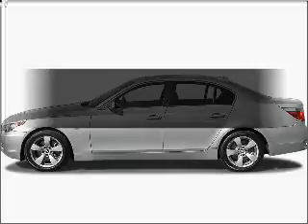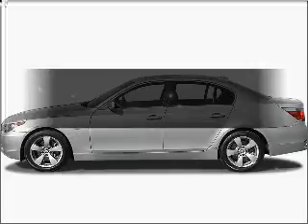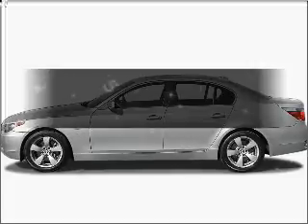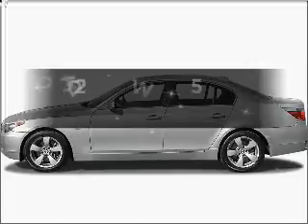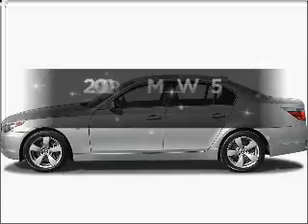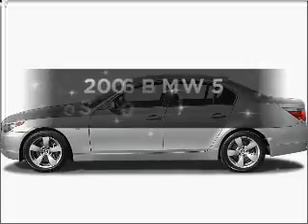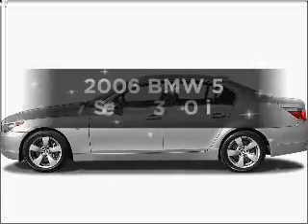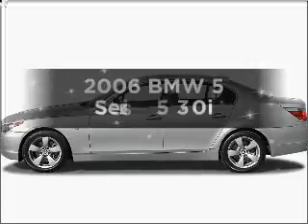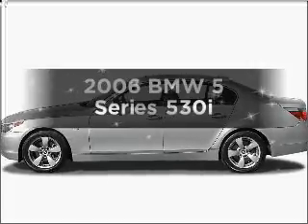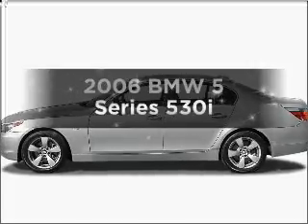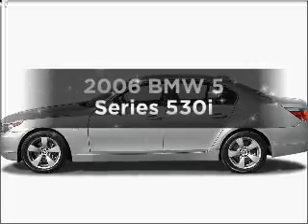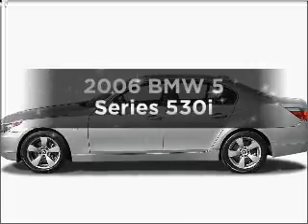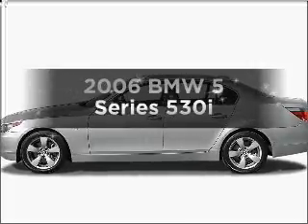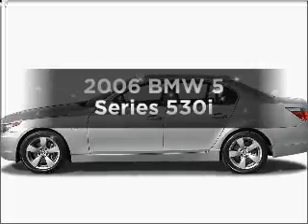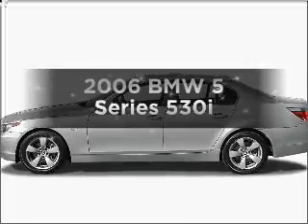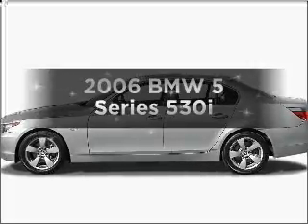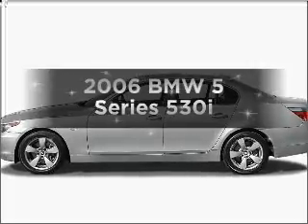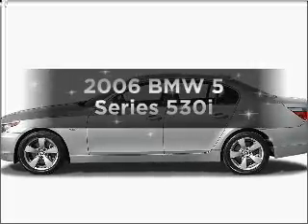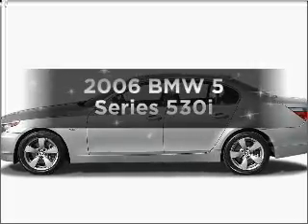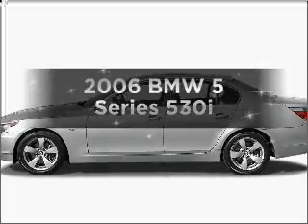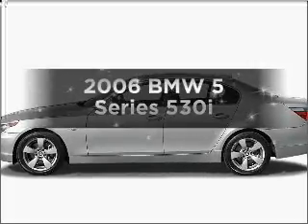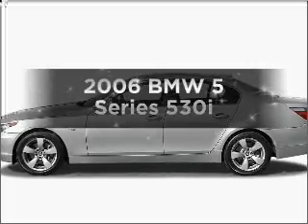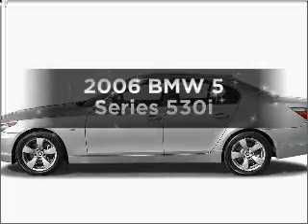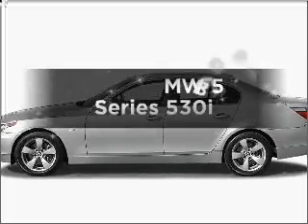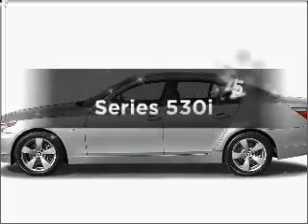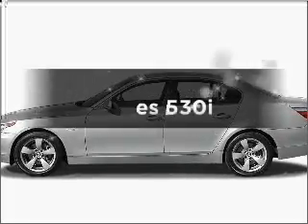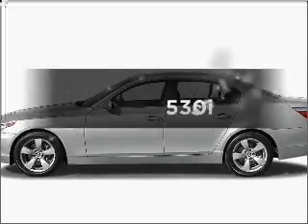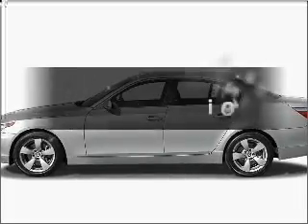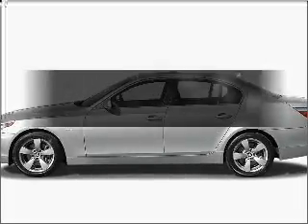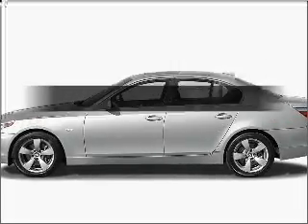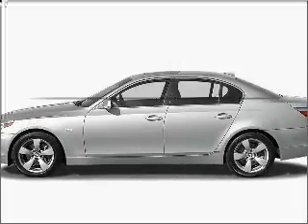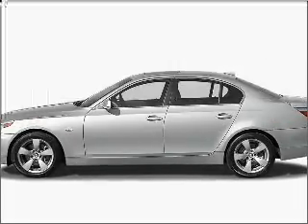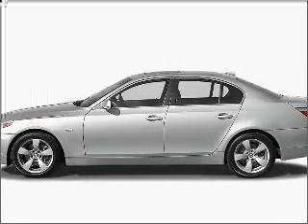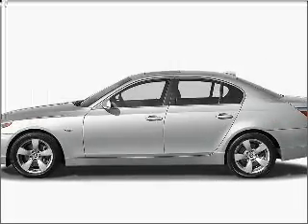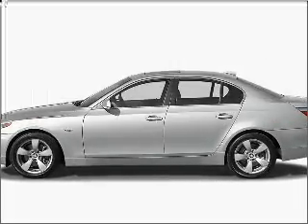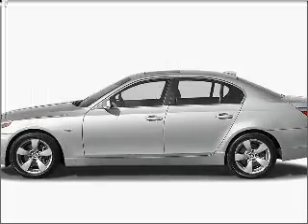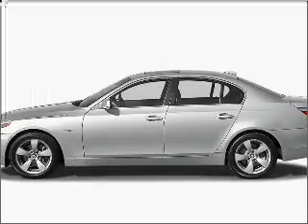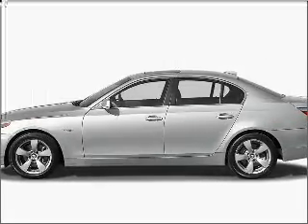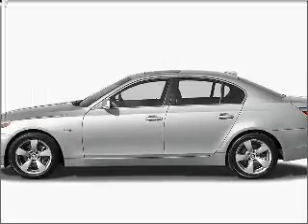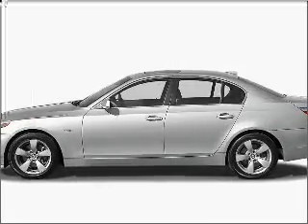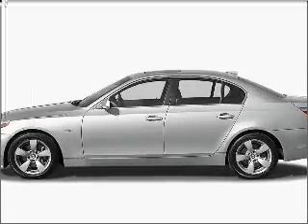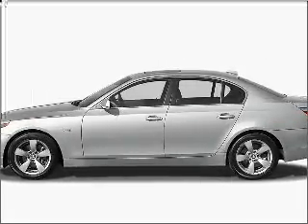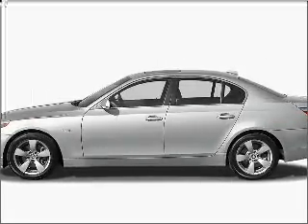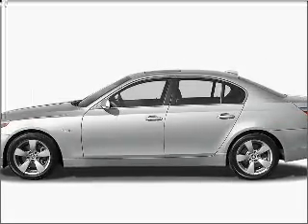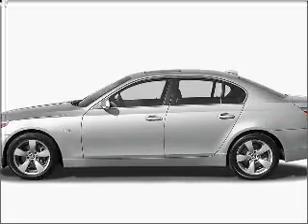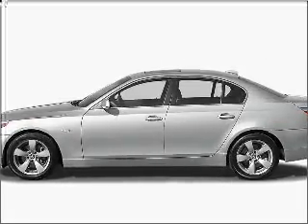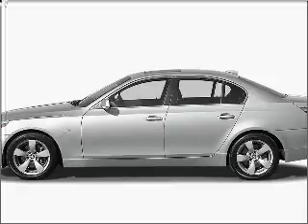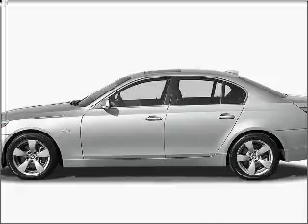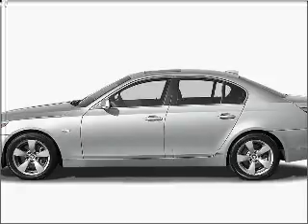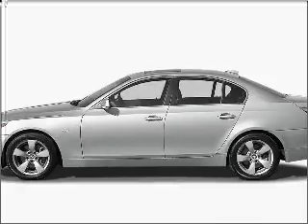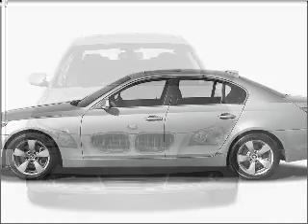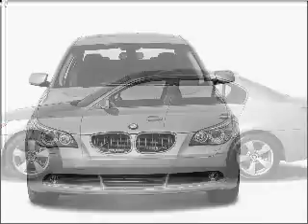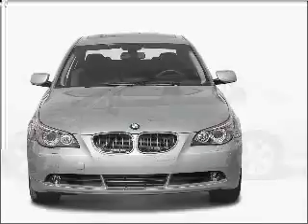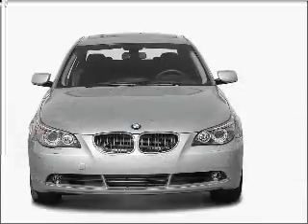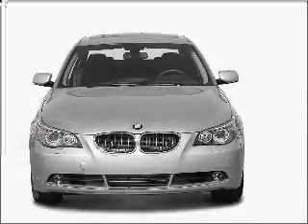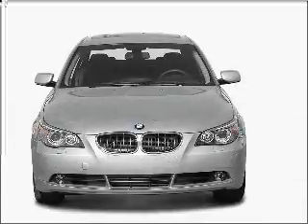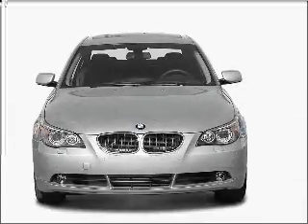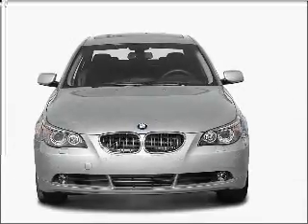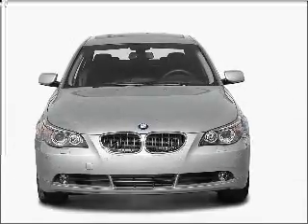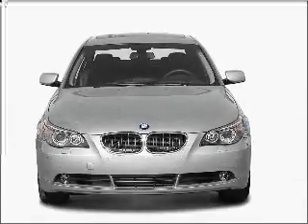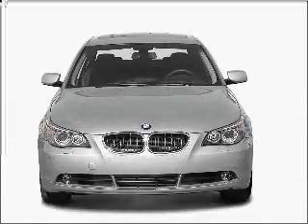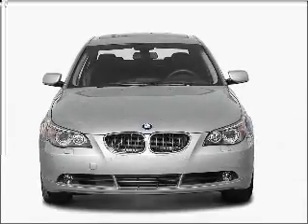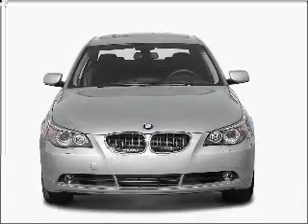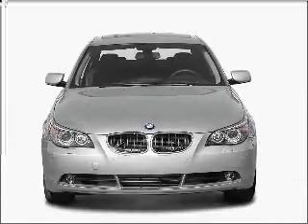Introducing the 2006 BMW 5 Series. Travel the roads in style and comfort in this great vehicle.